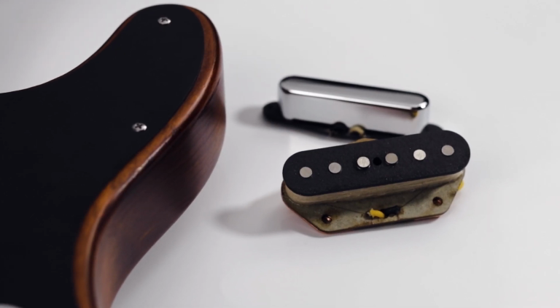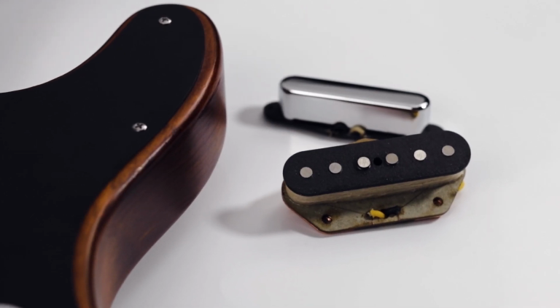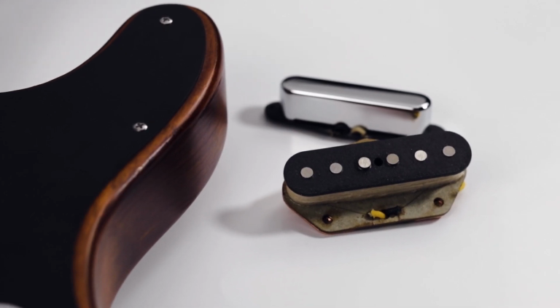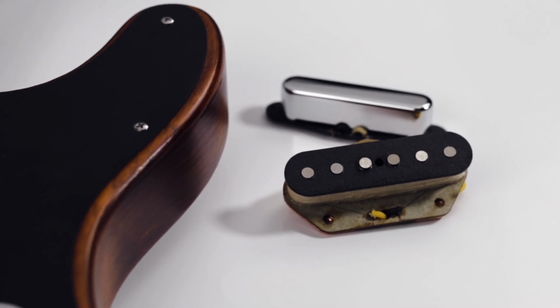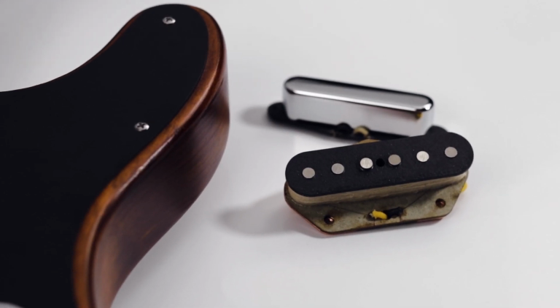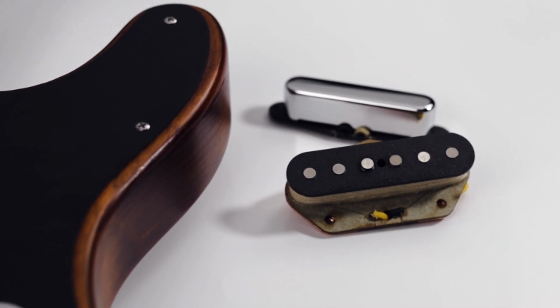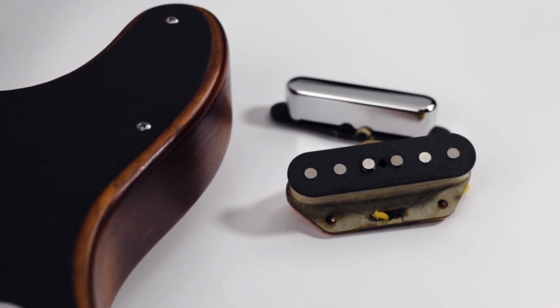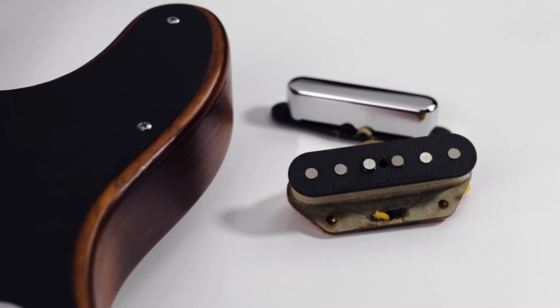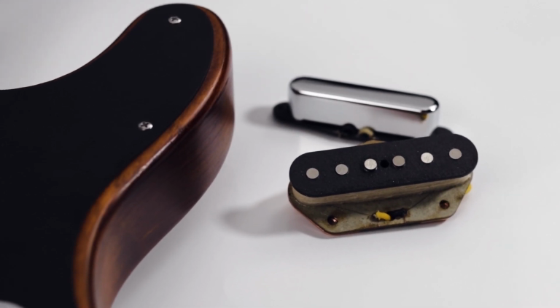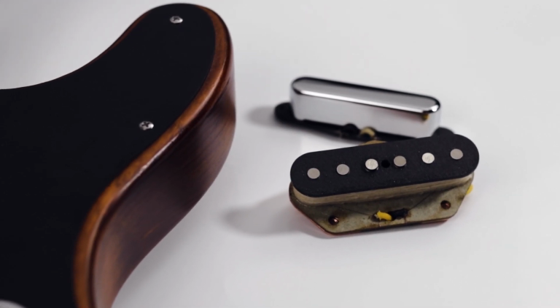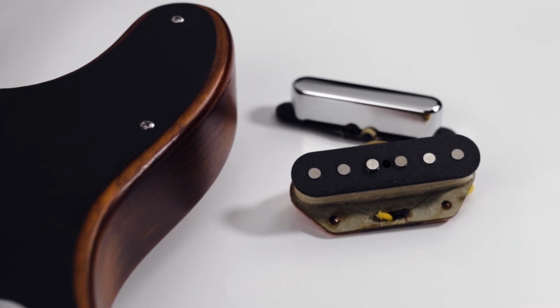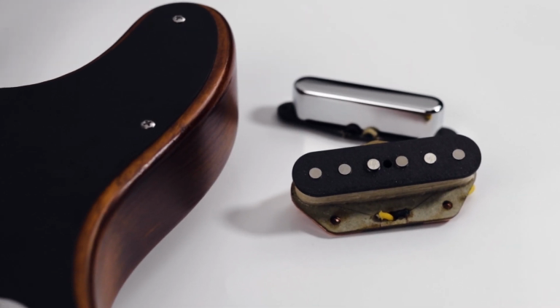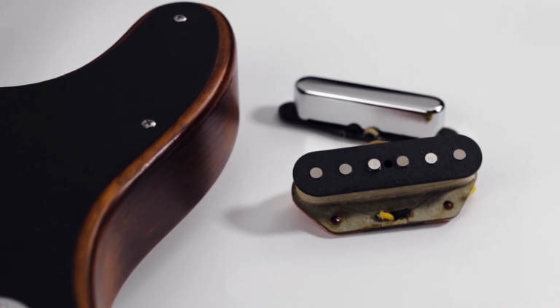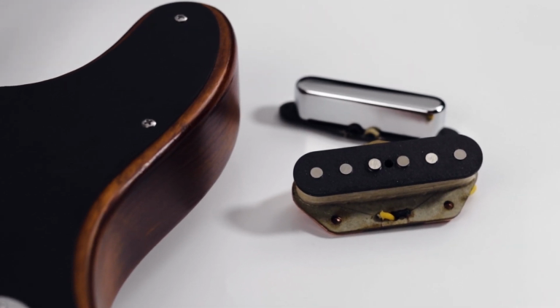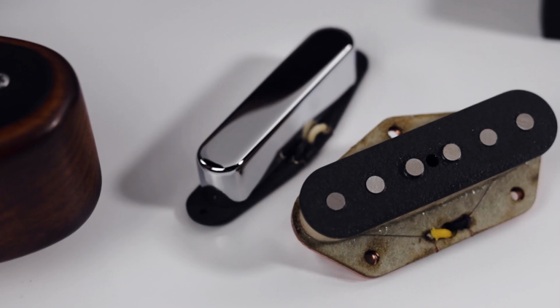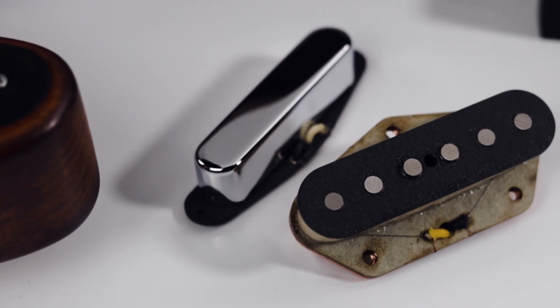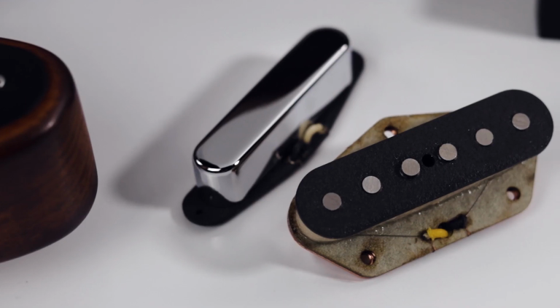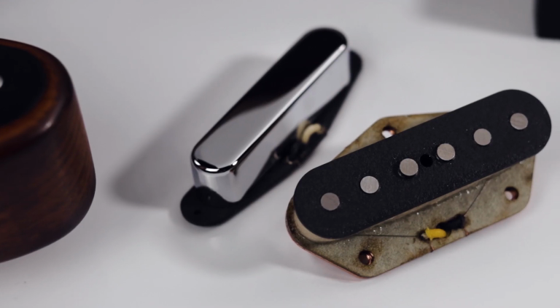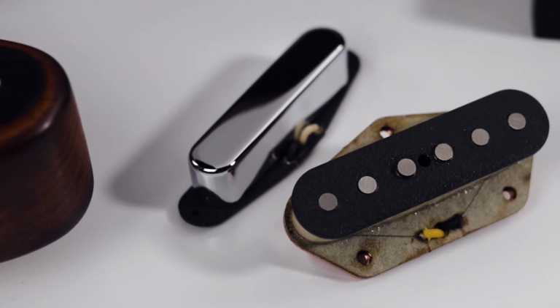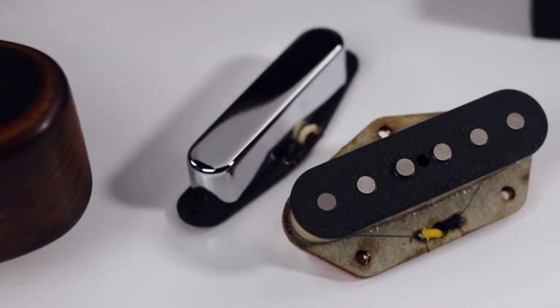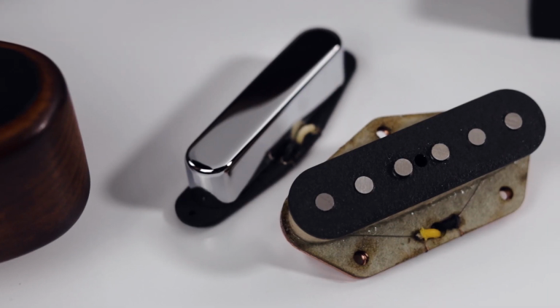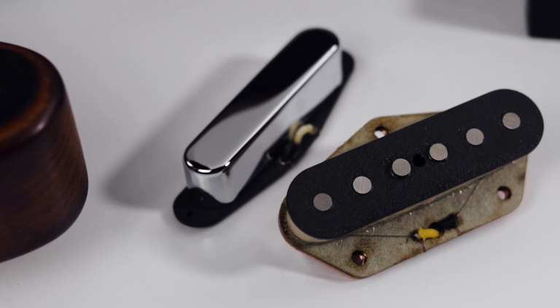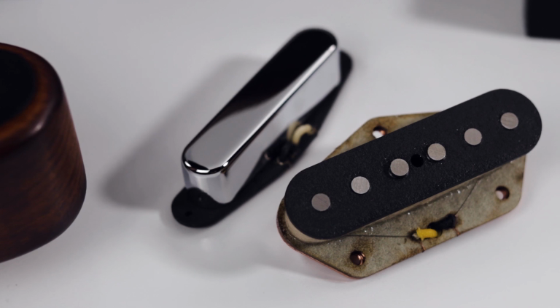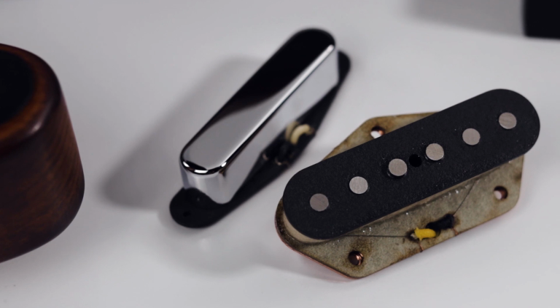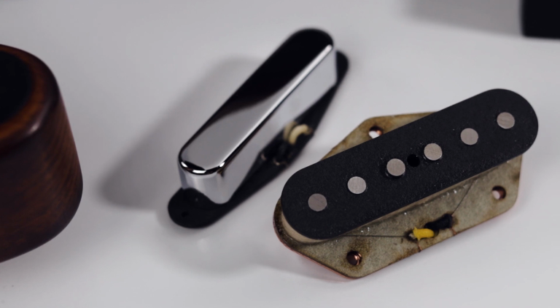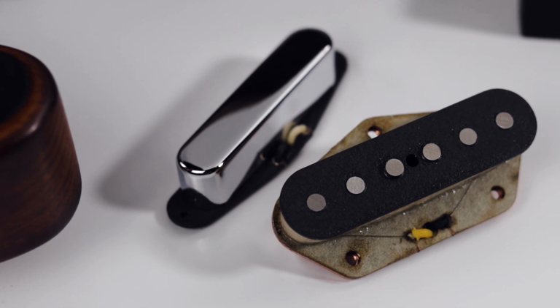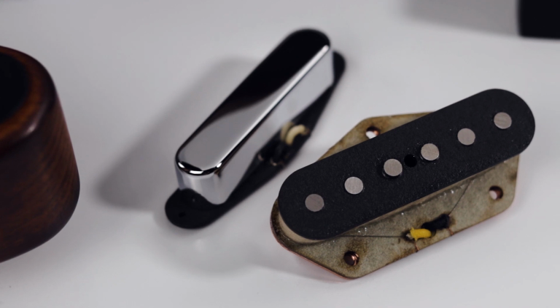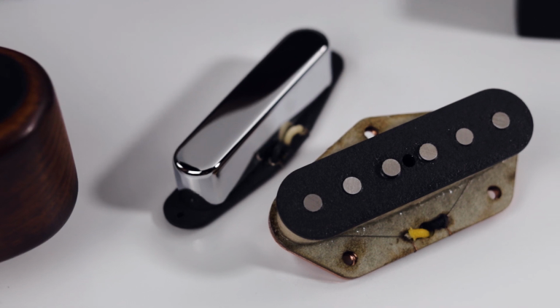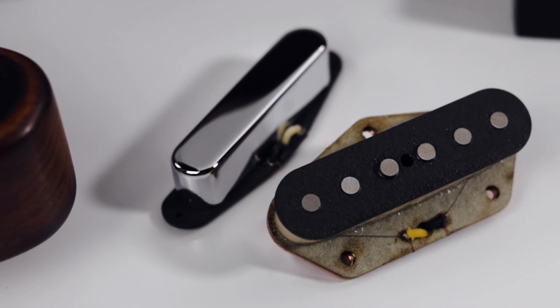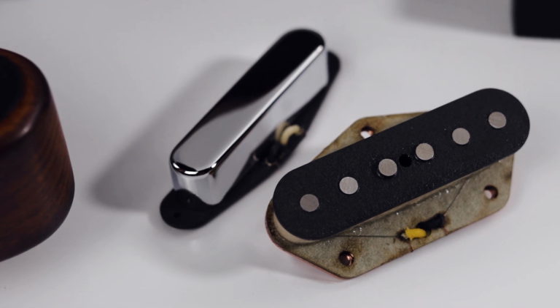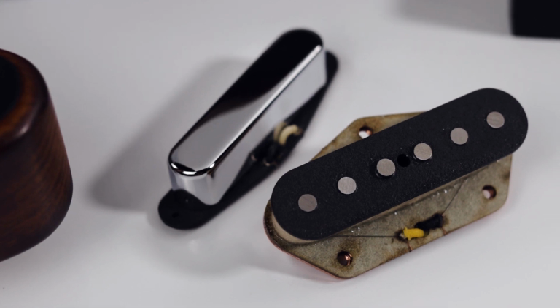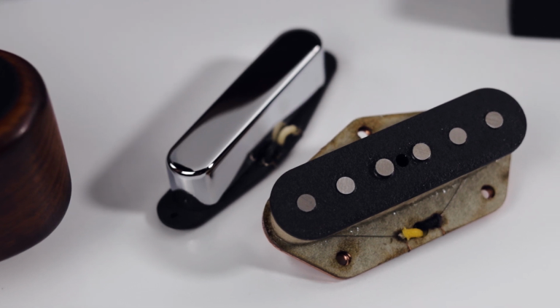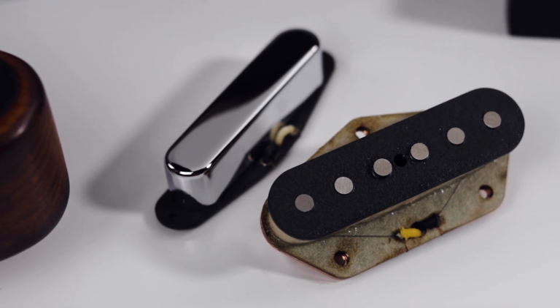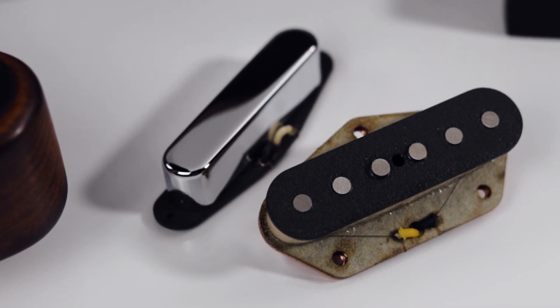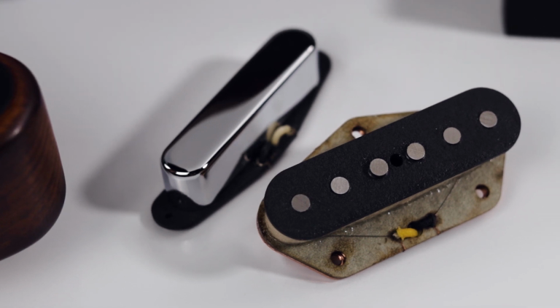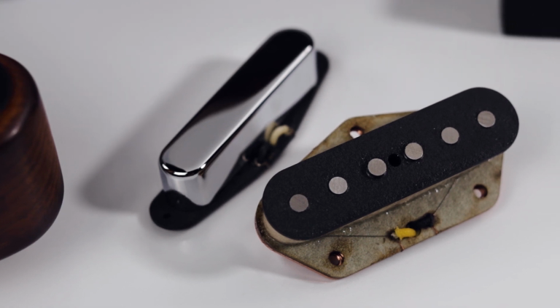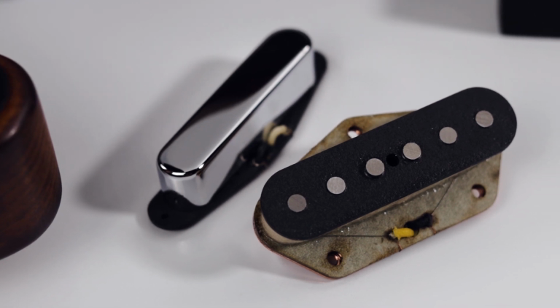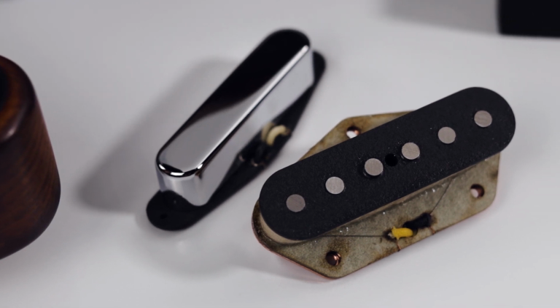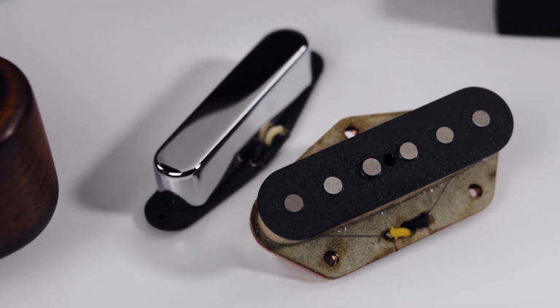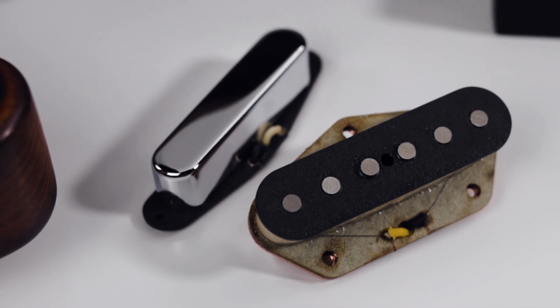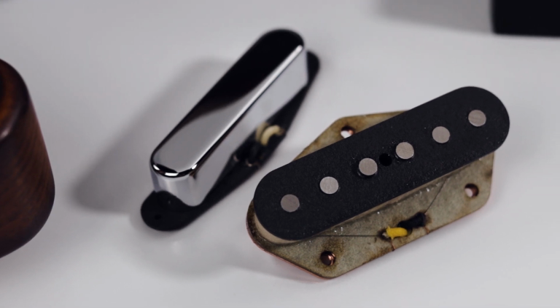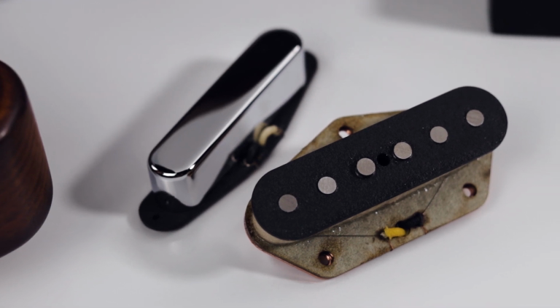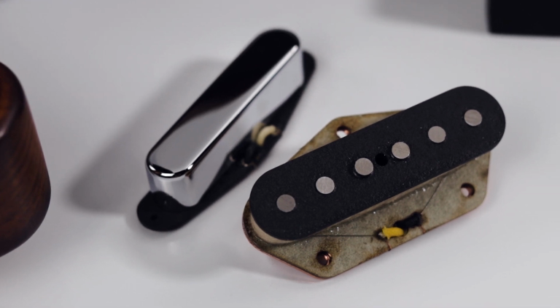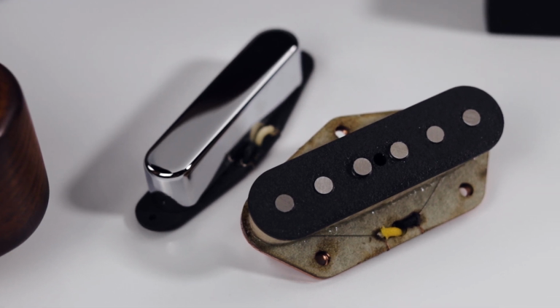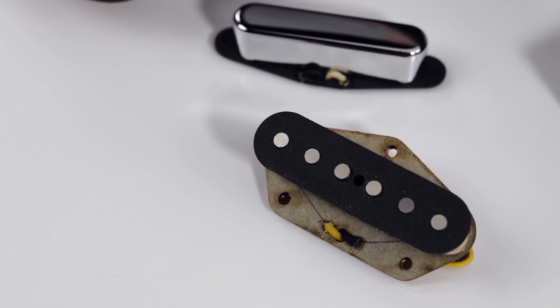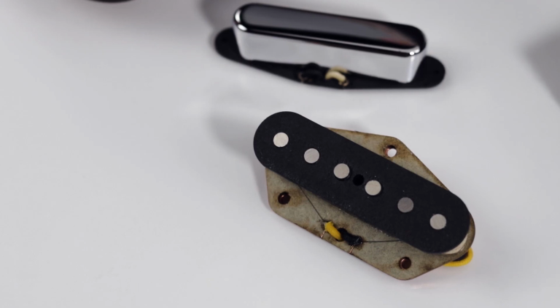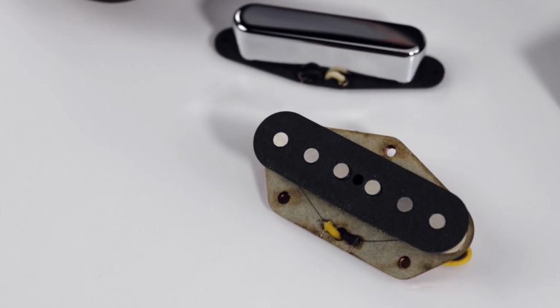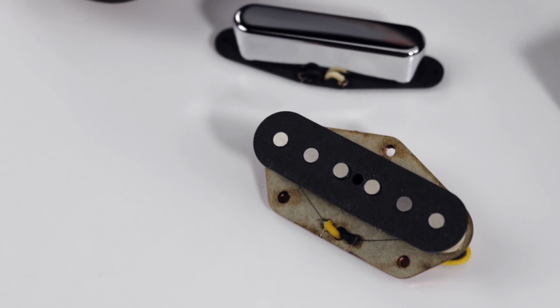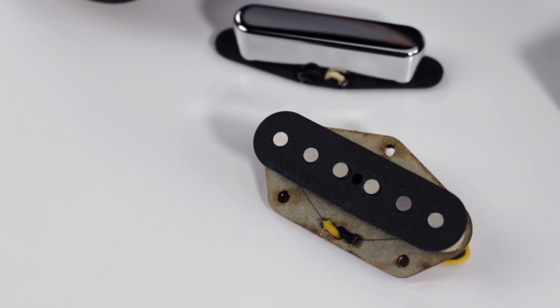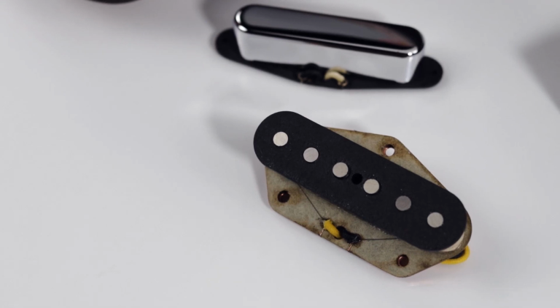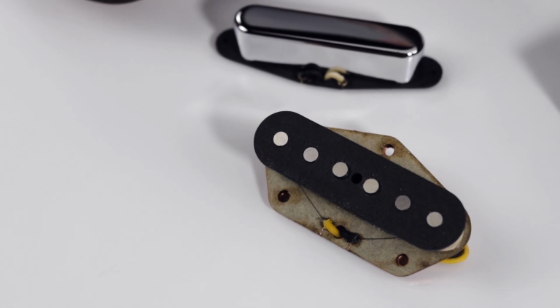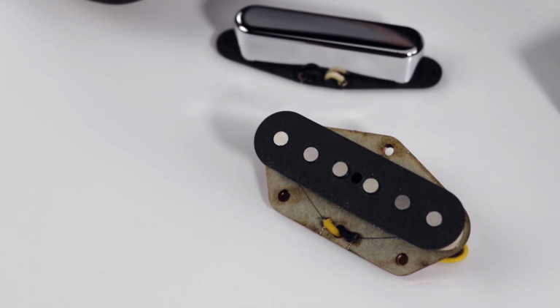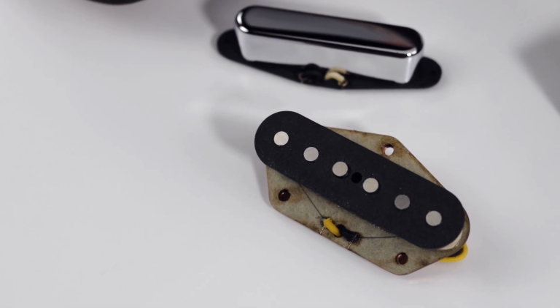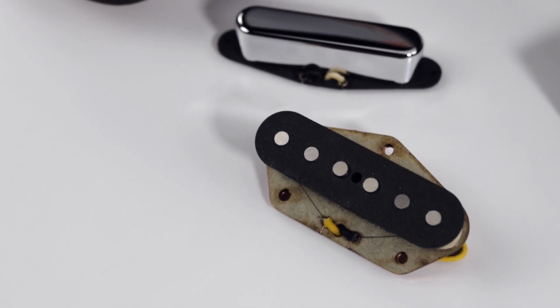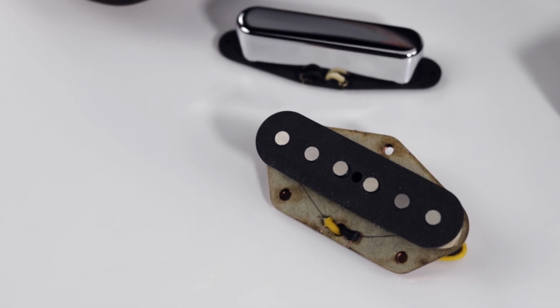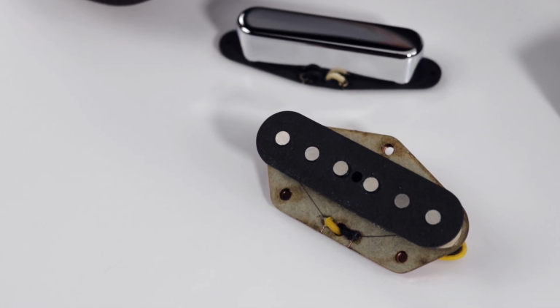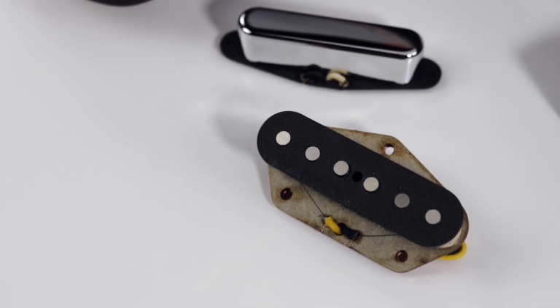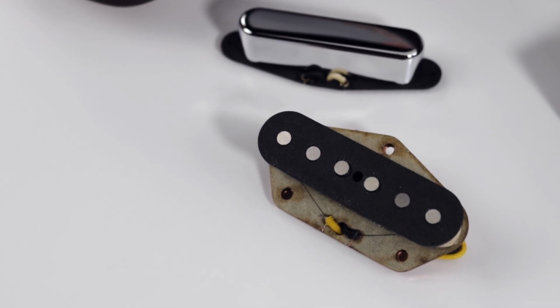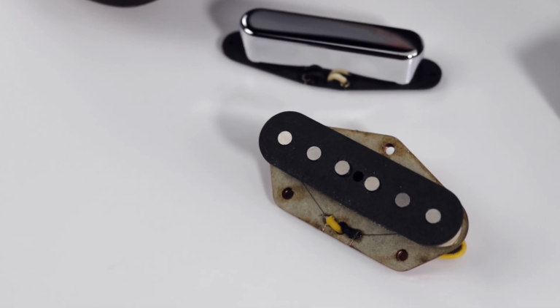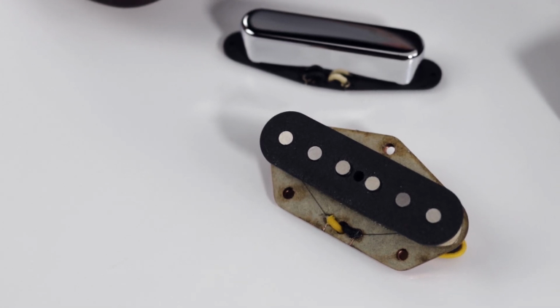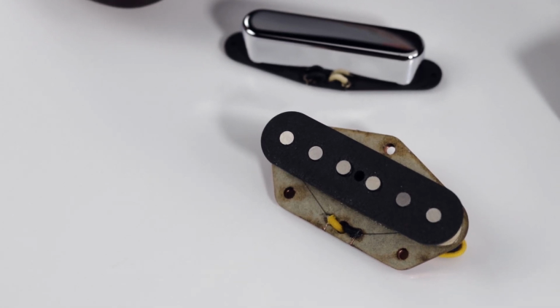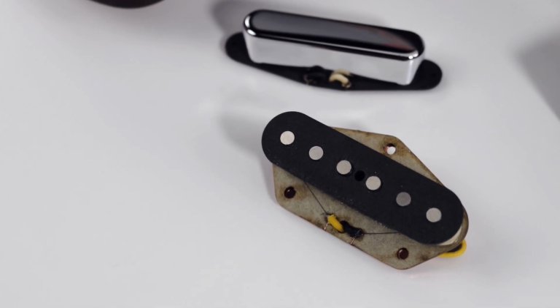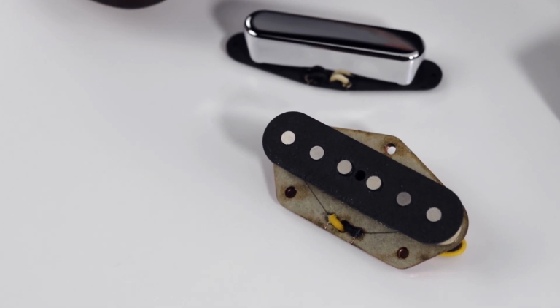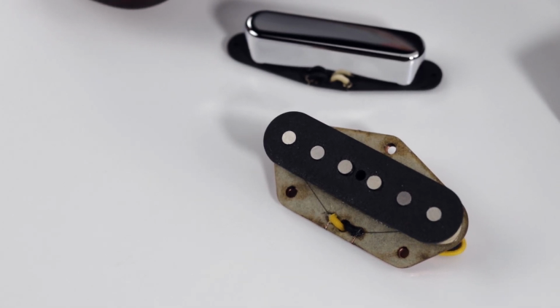For more information on these pickups and our entire line of products, you can visit Mojotone.com, and as always, we'll see you next time.